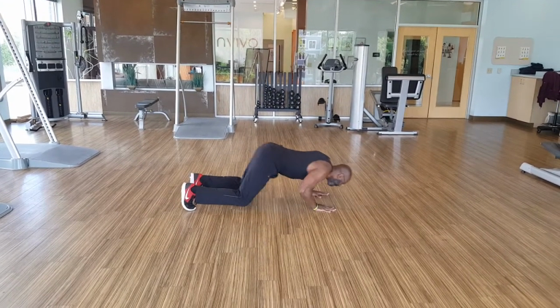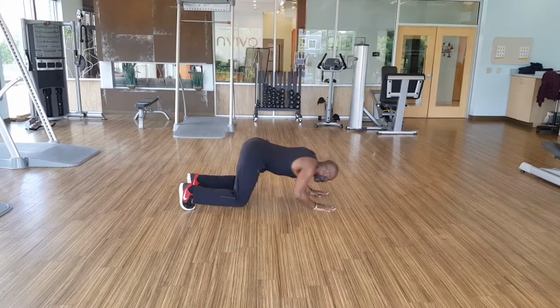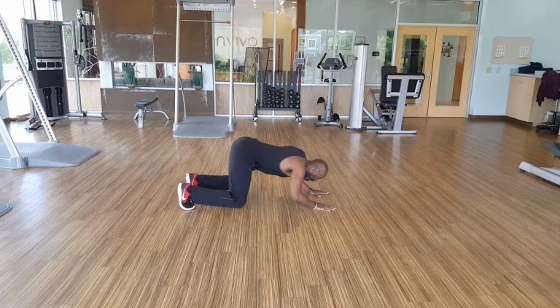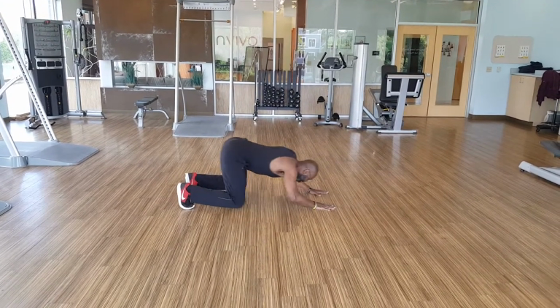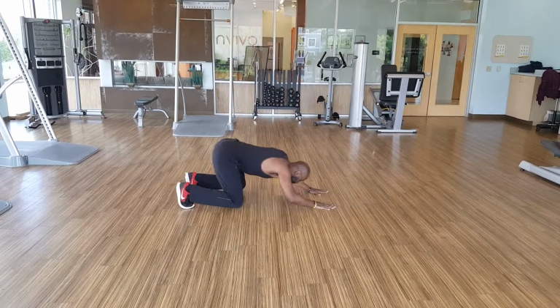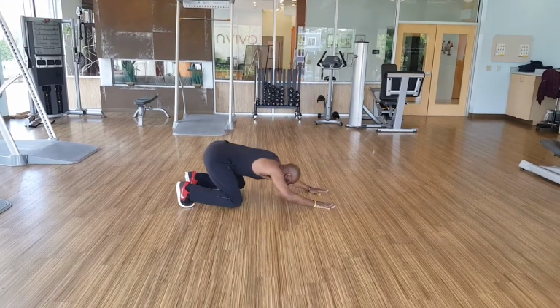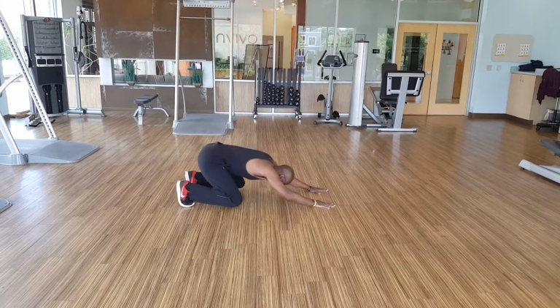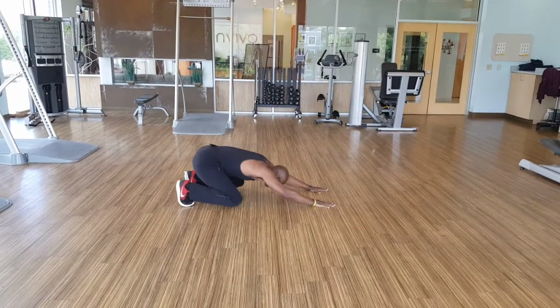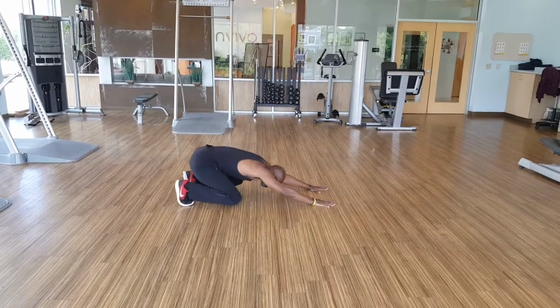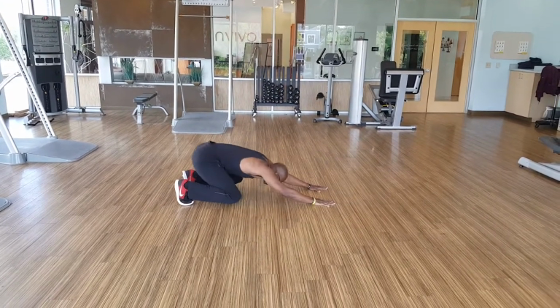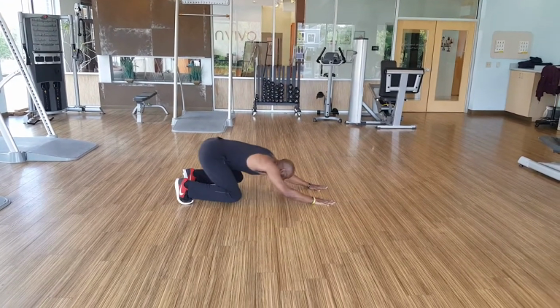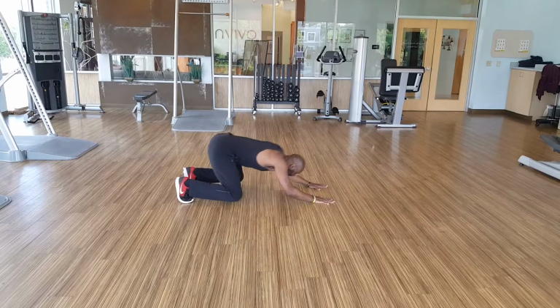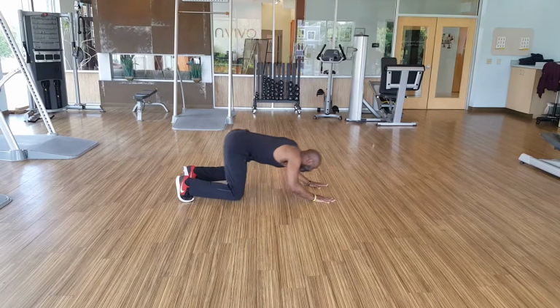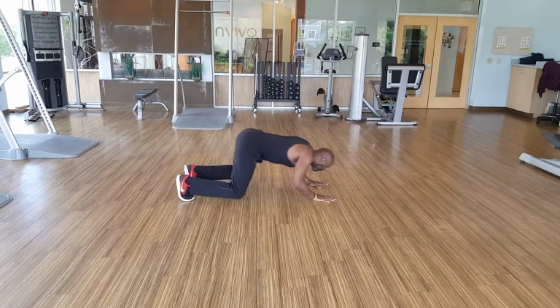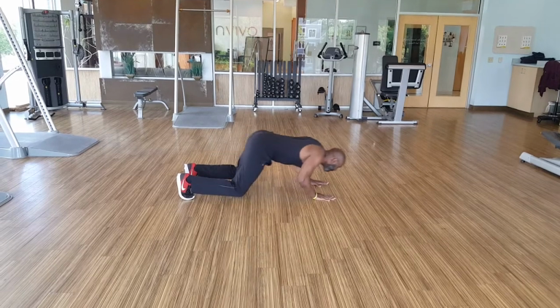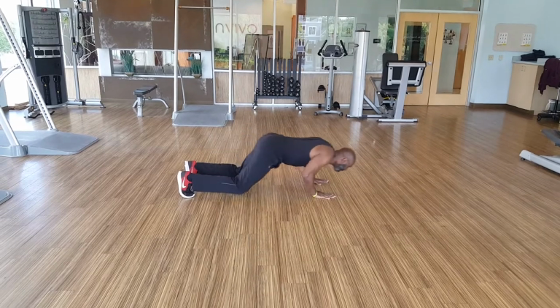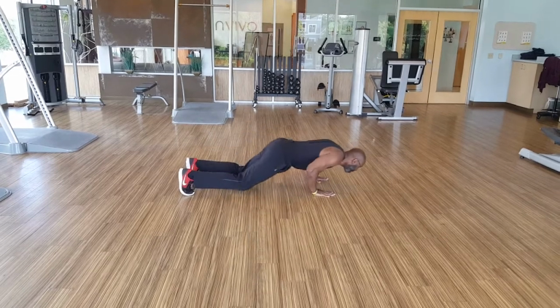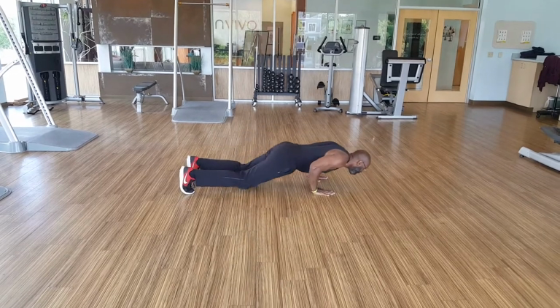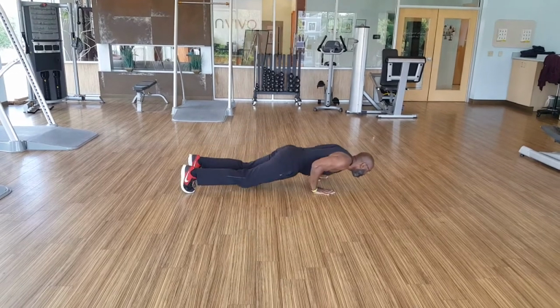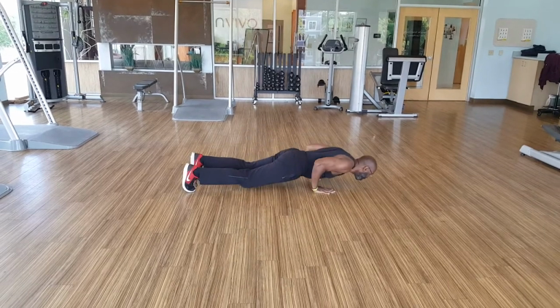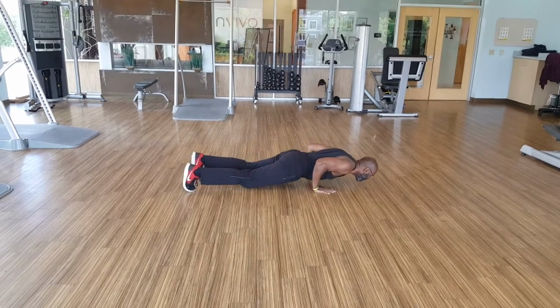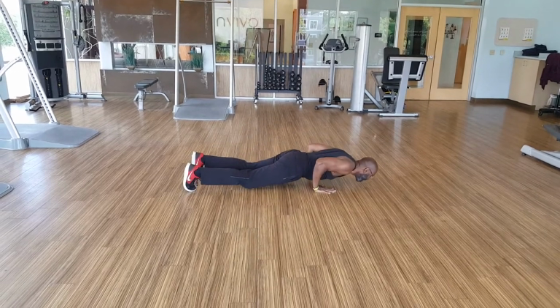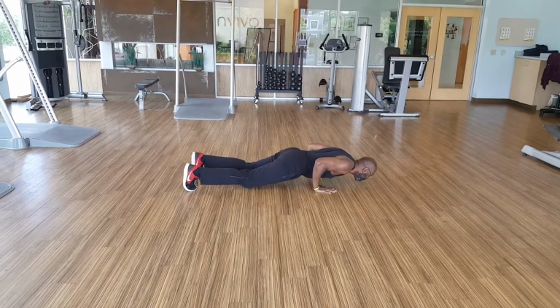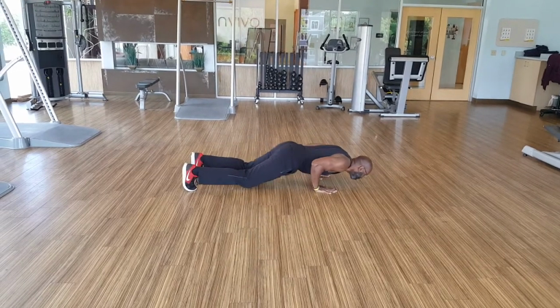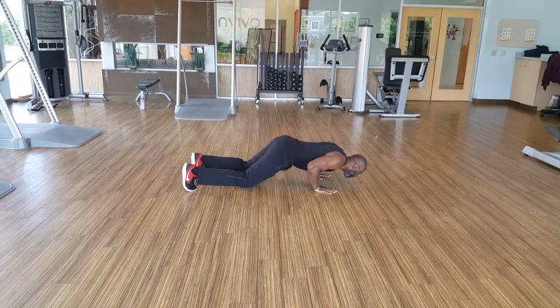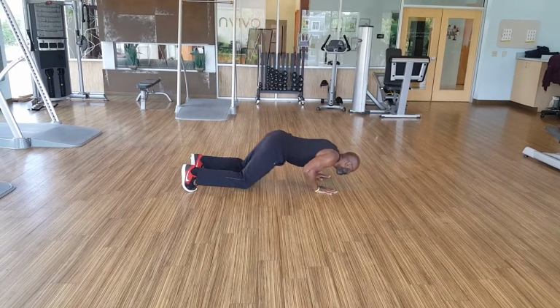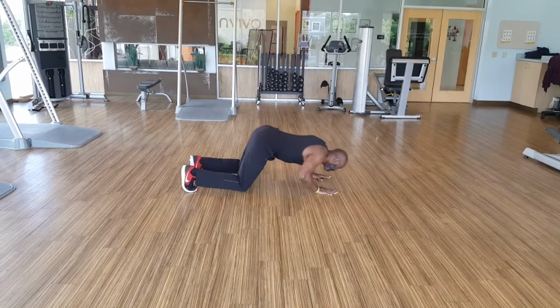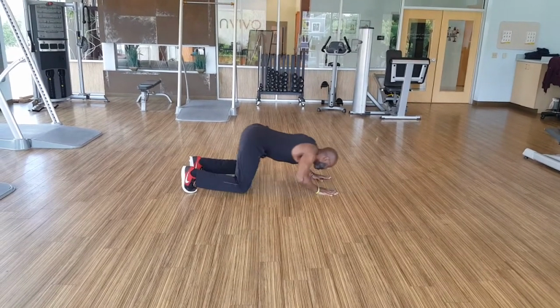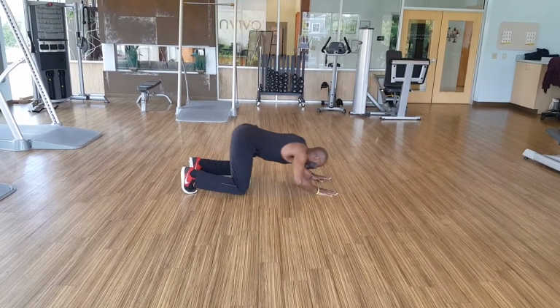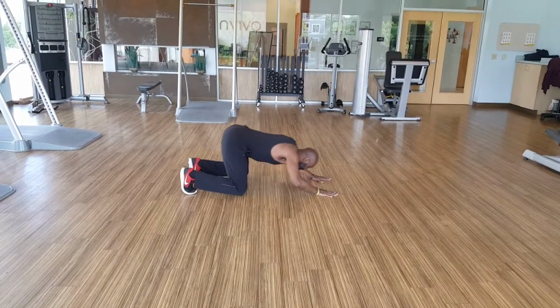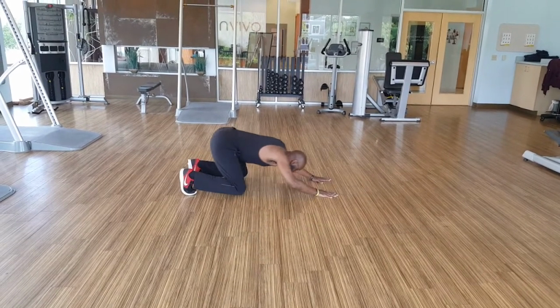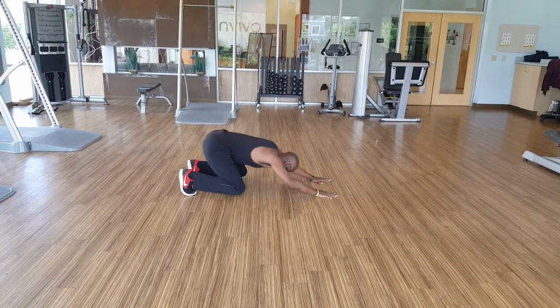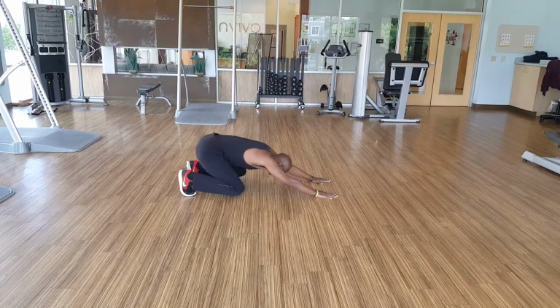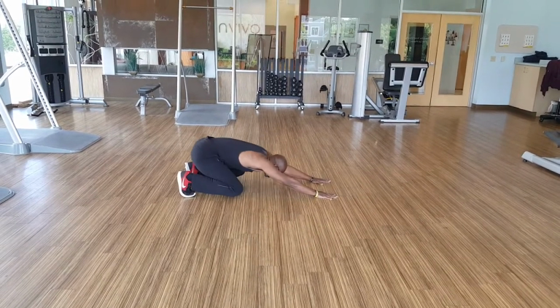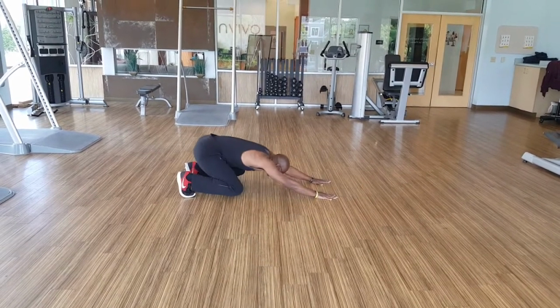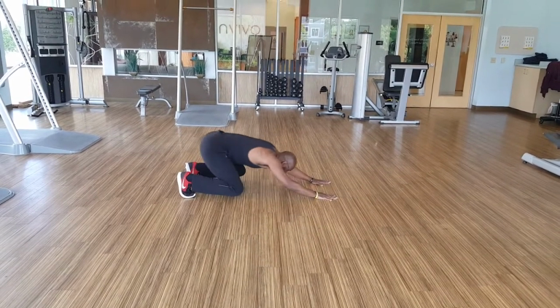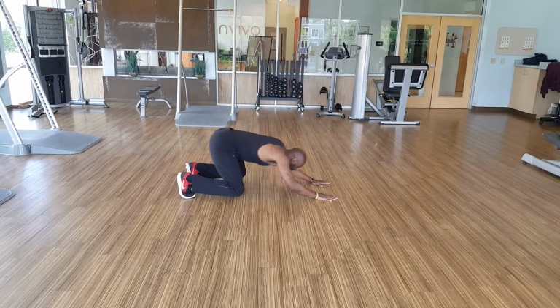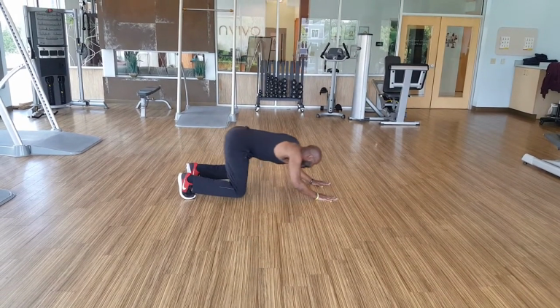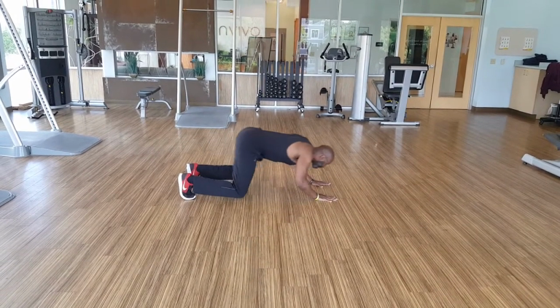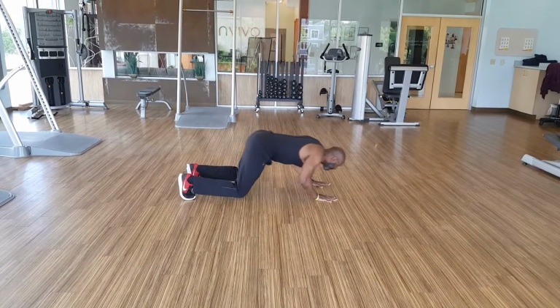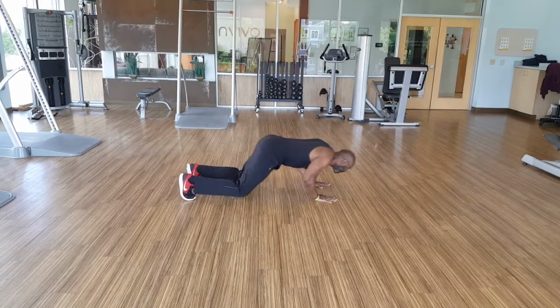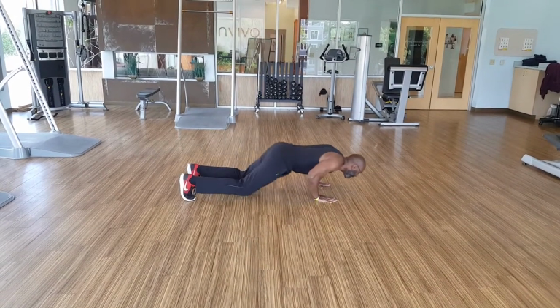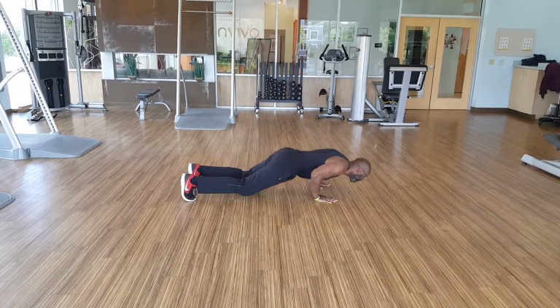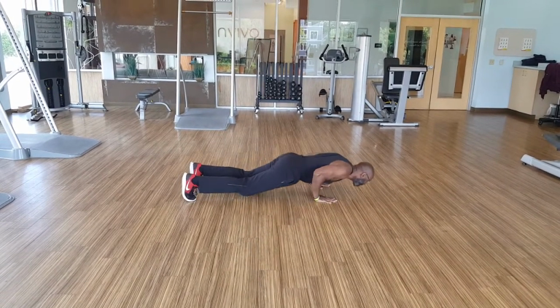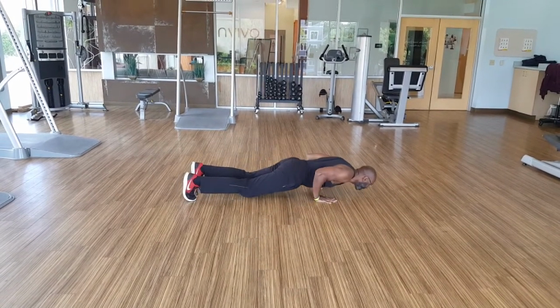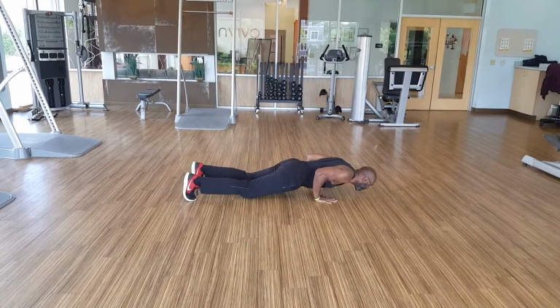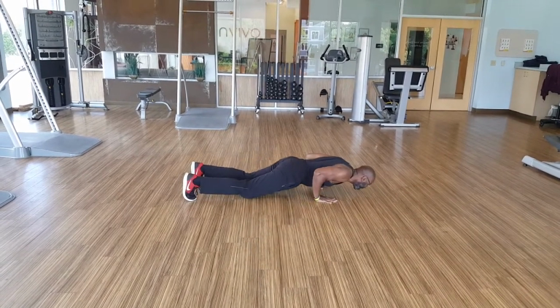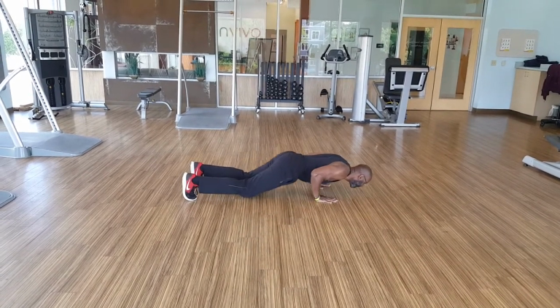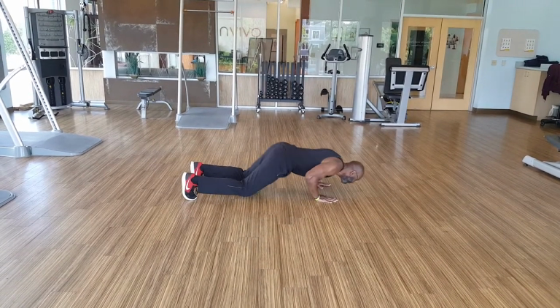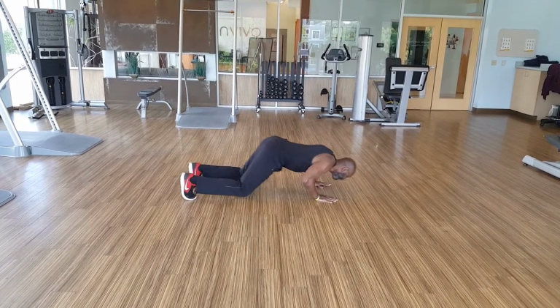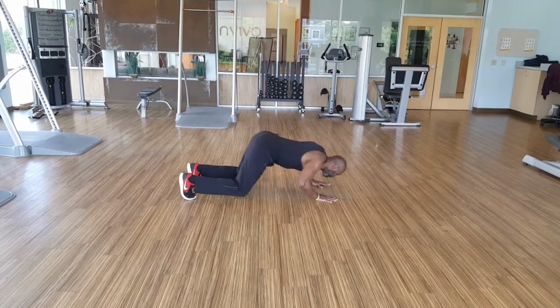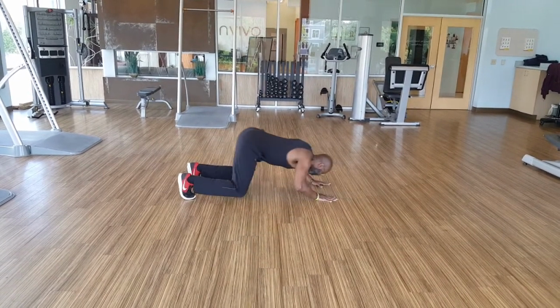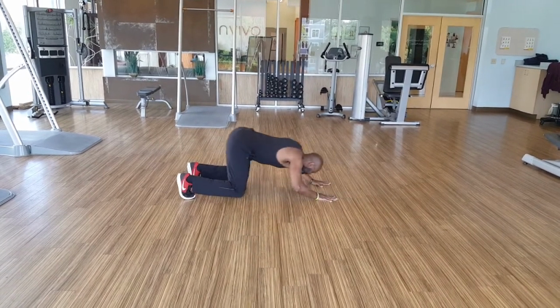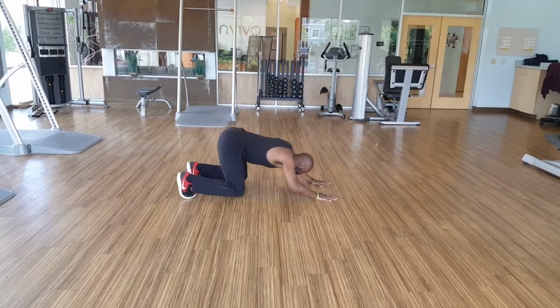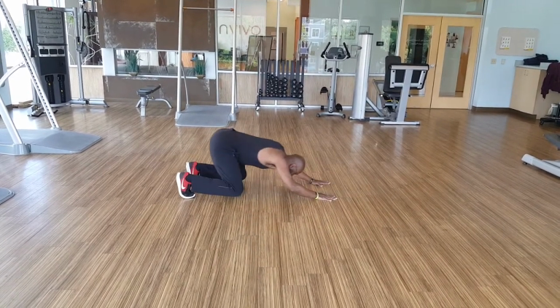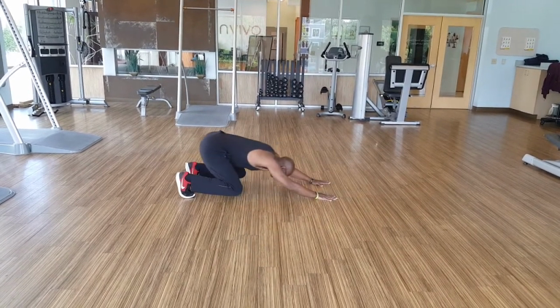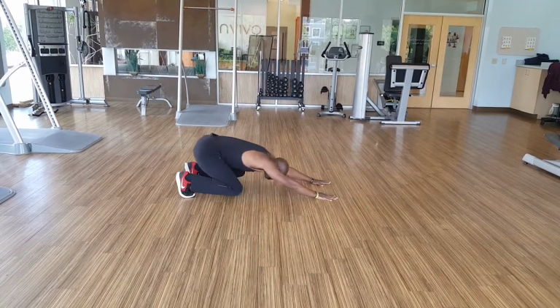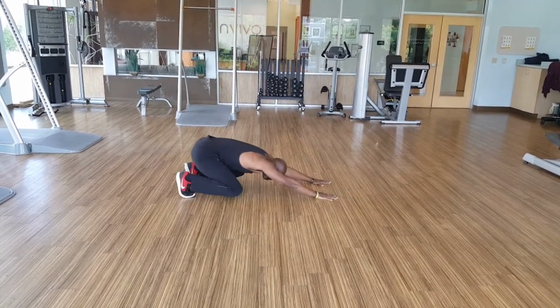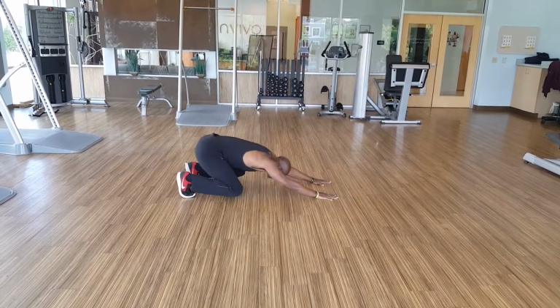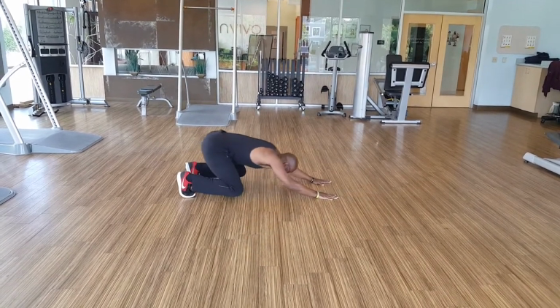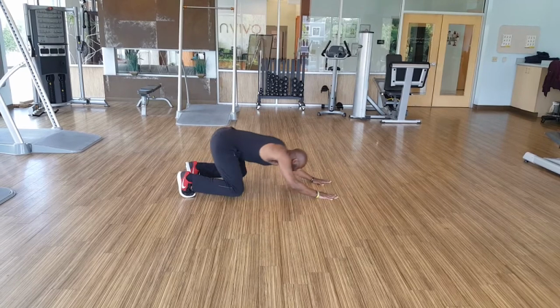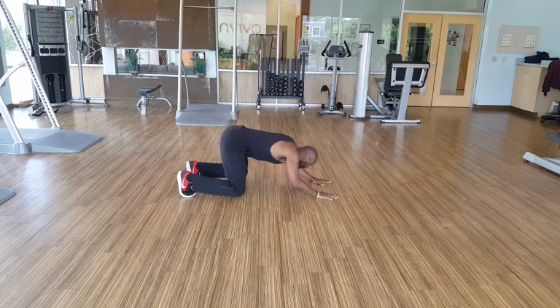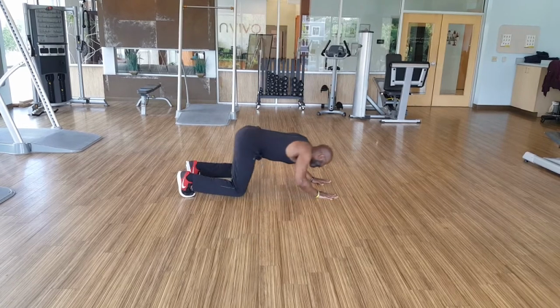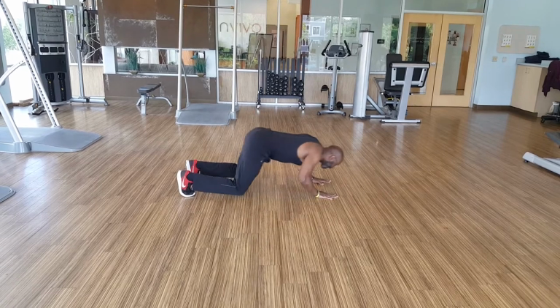Push it back, push it back, push it back.